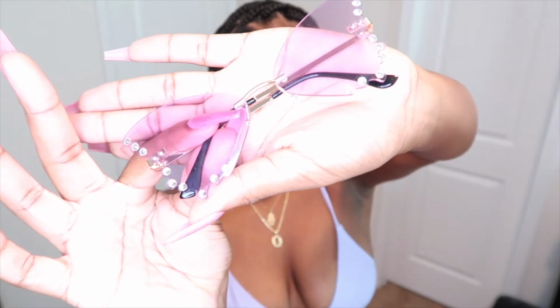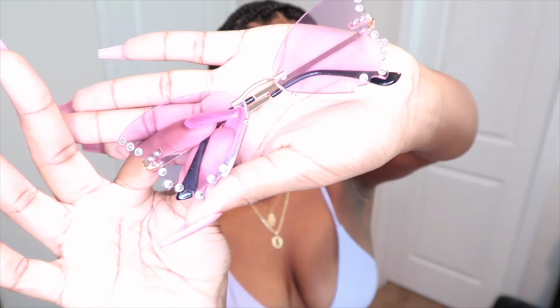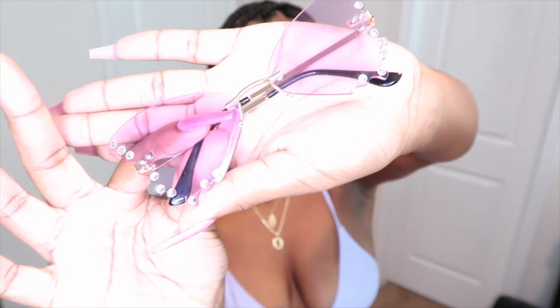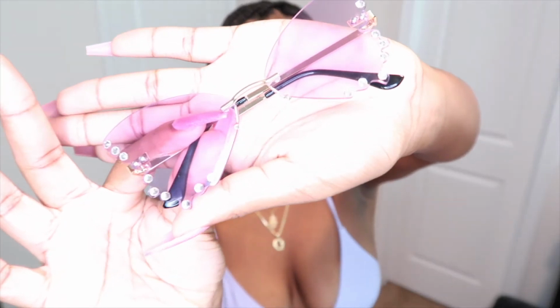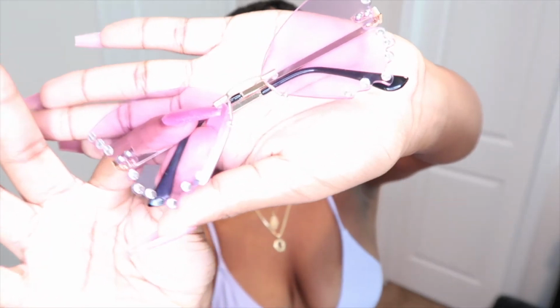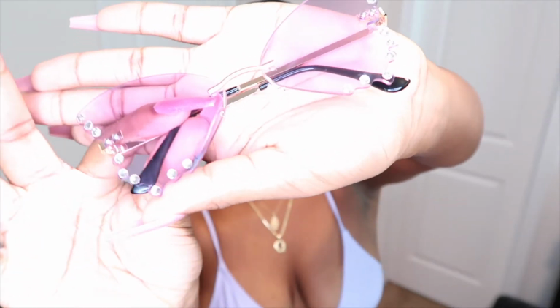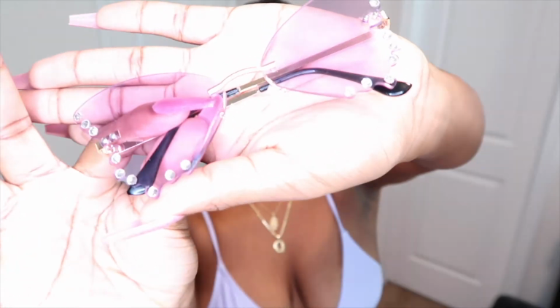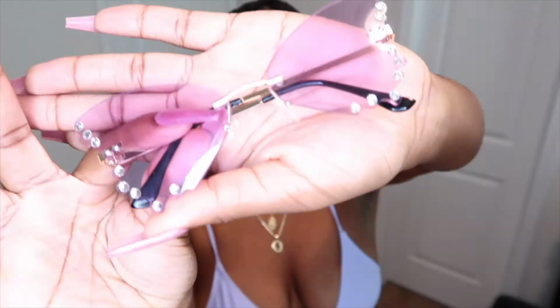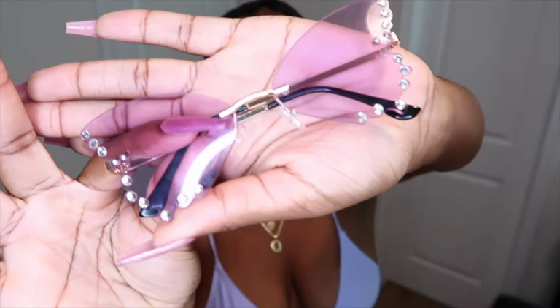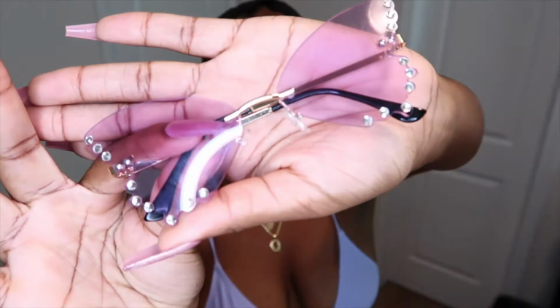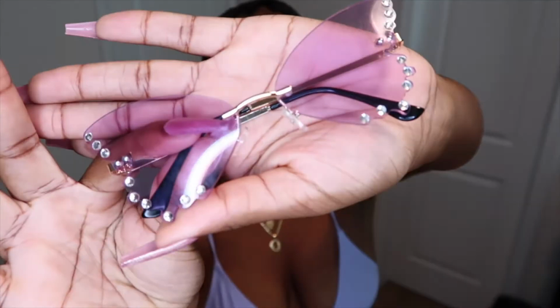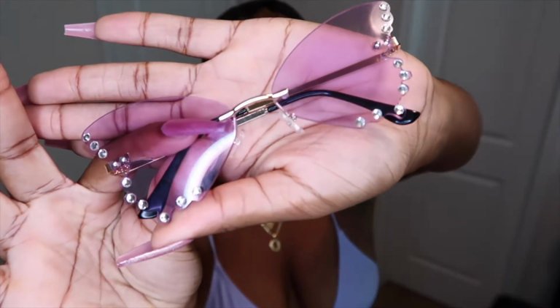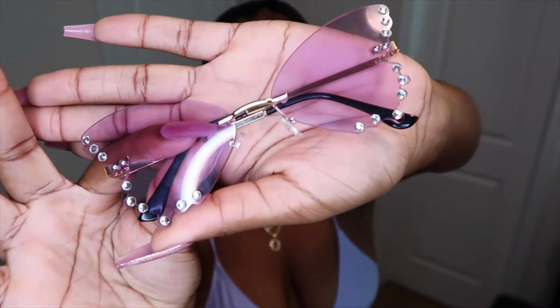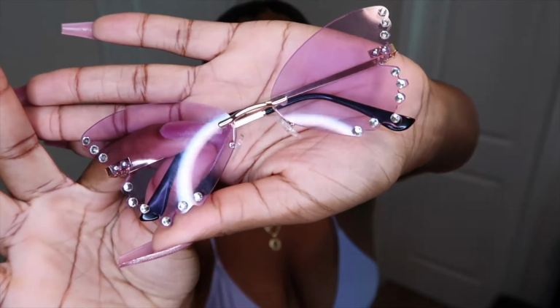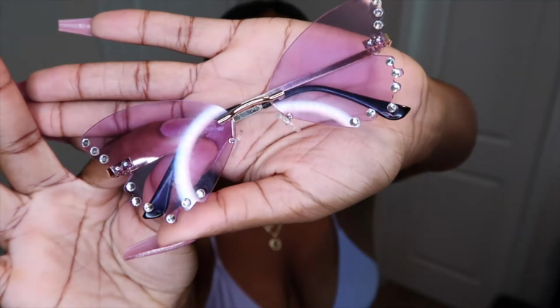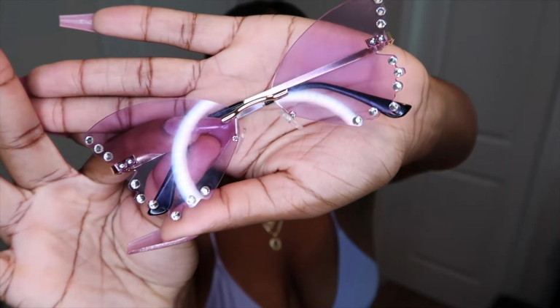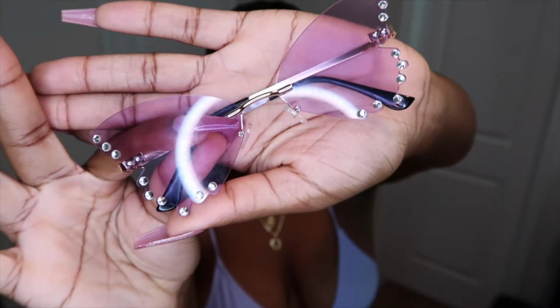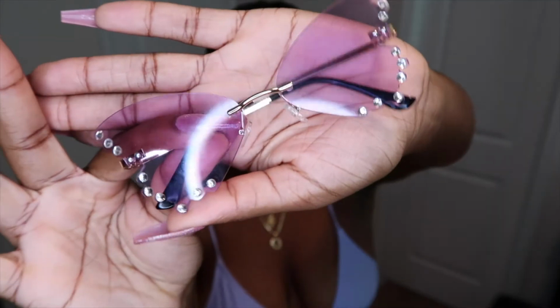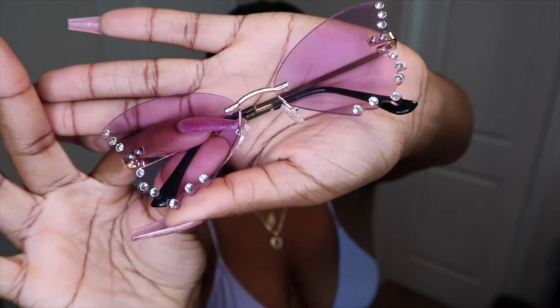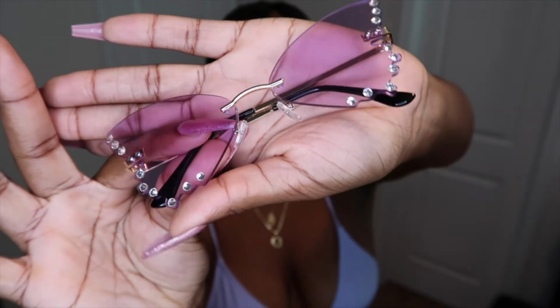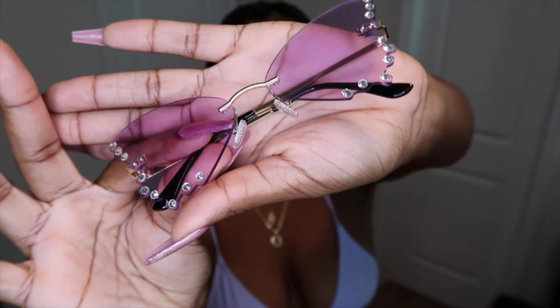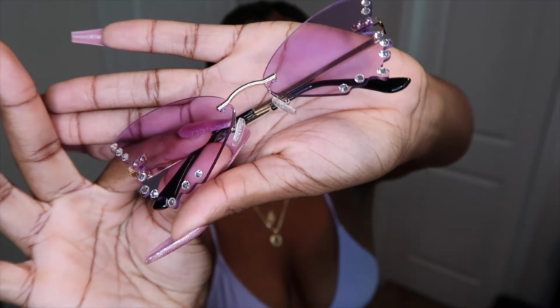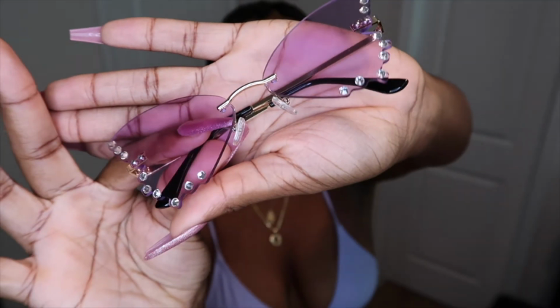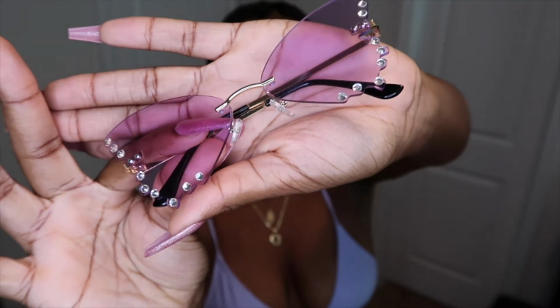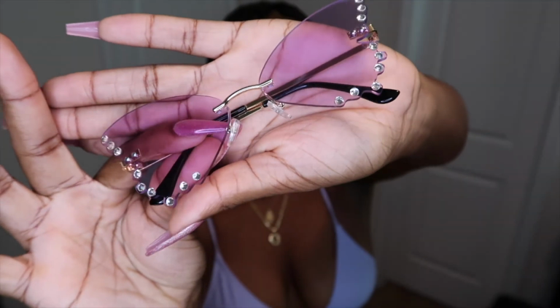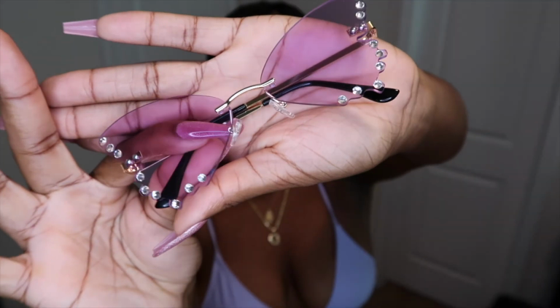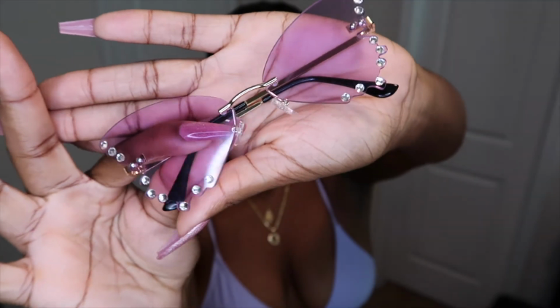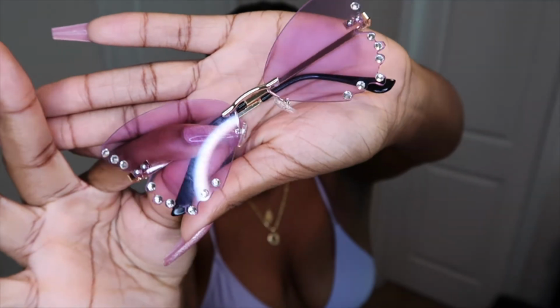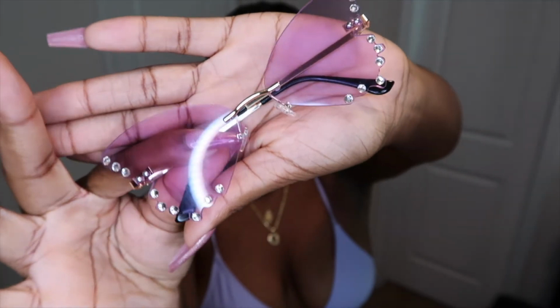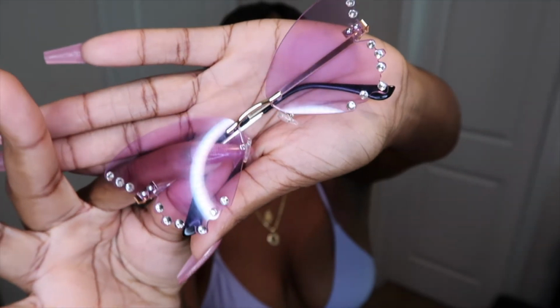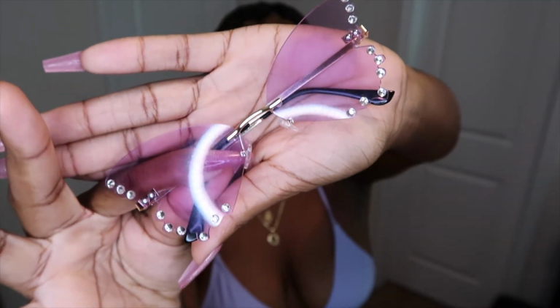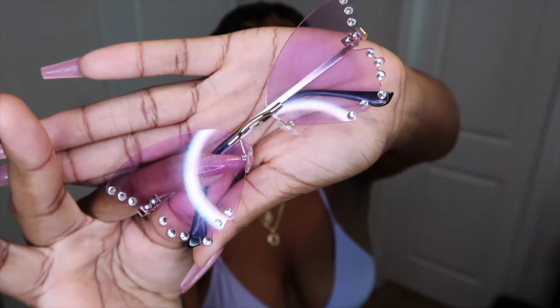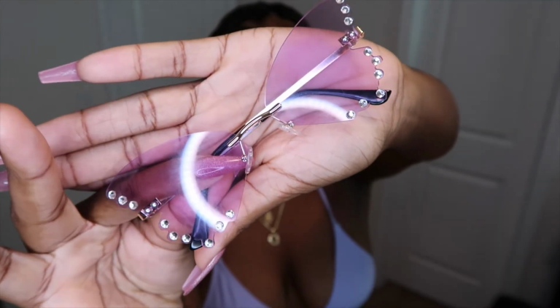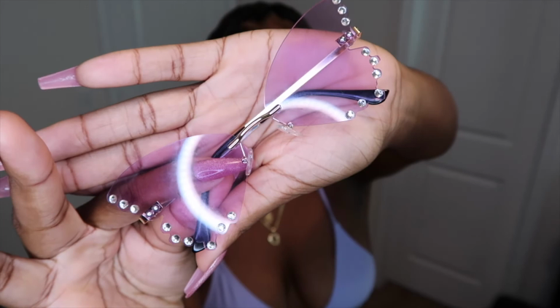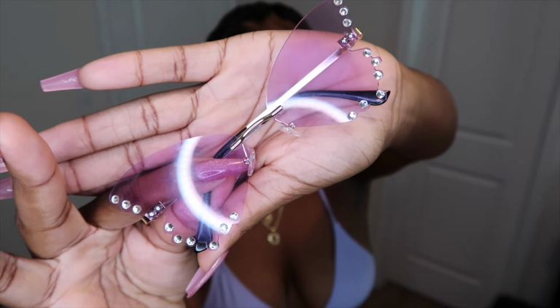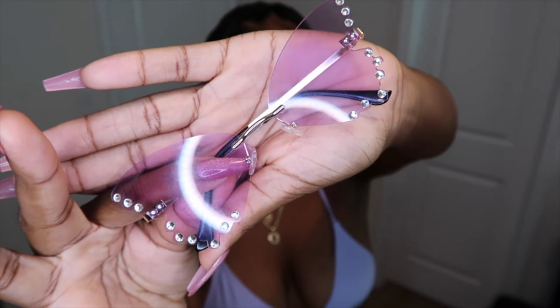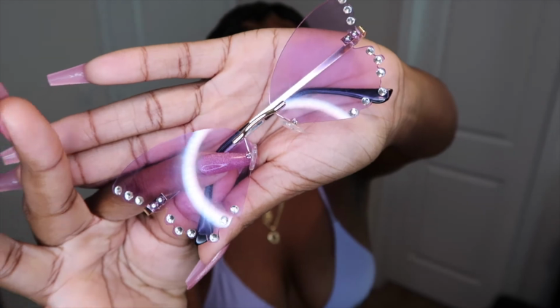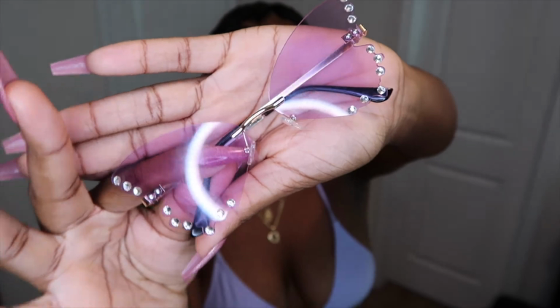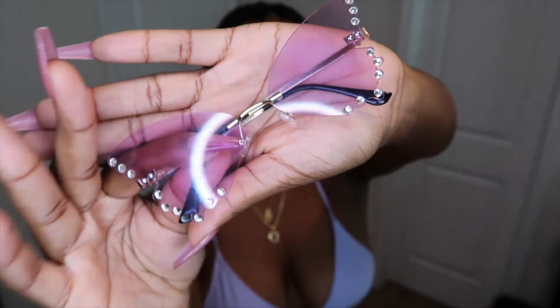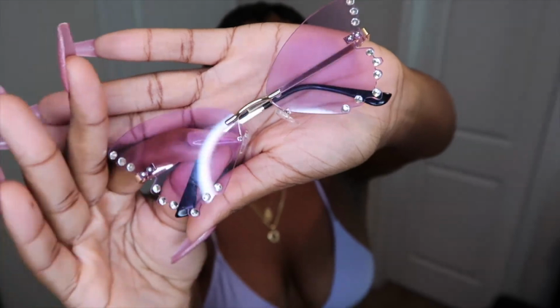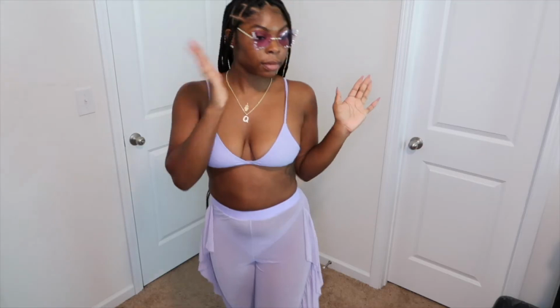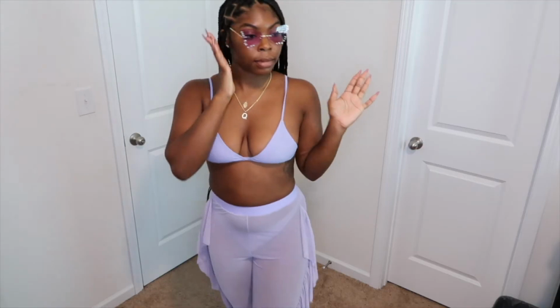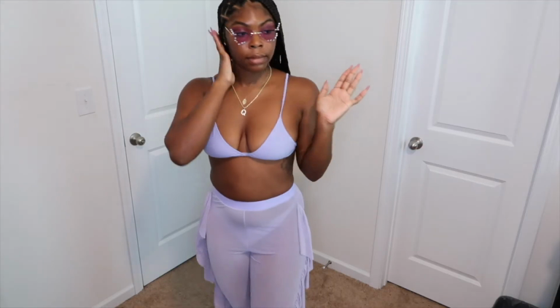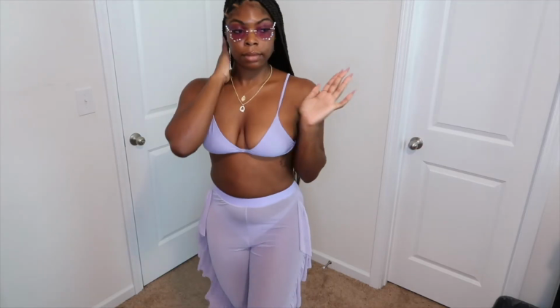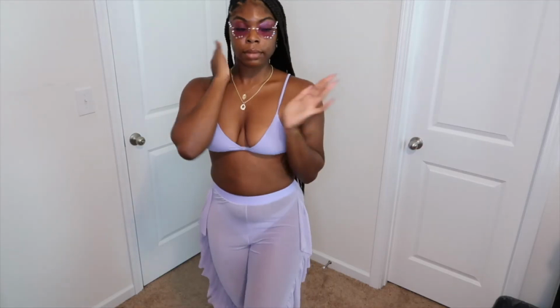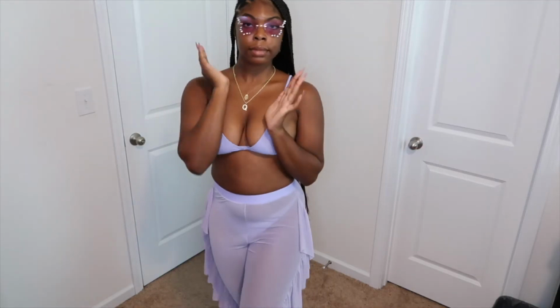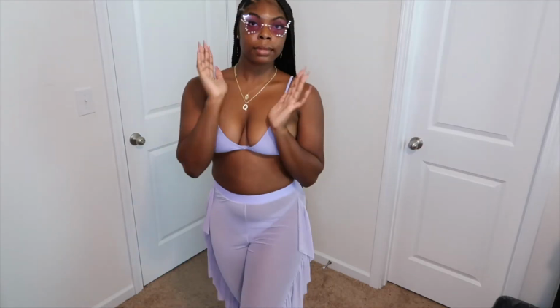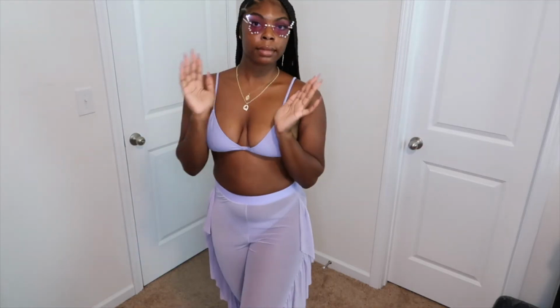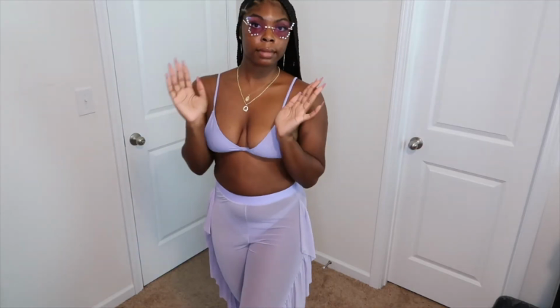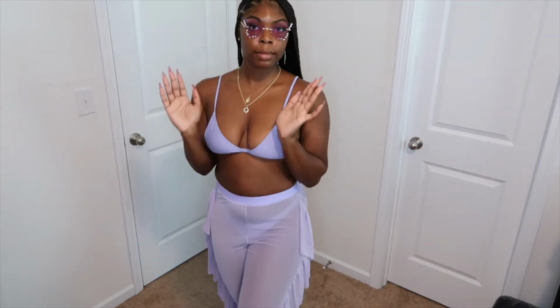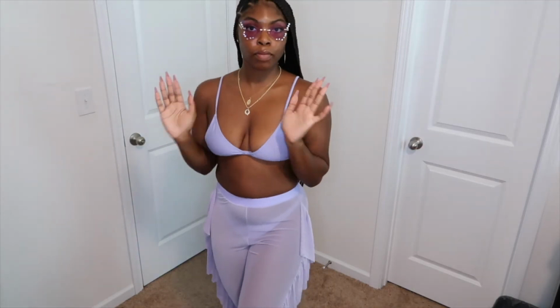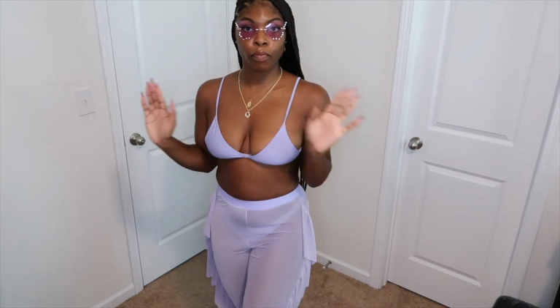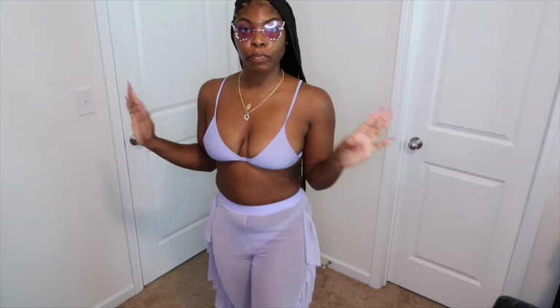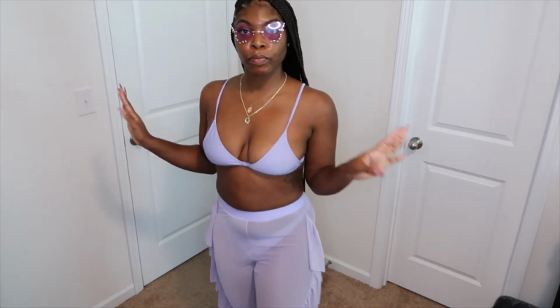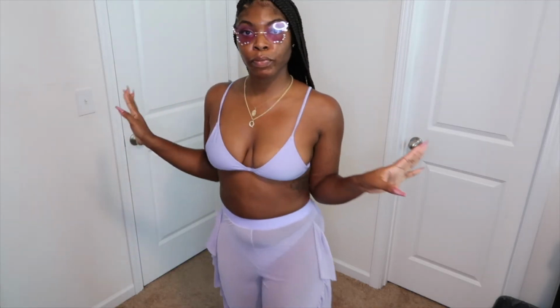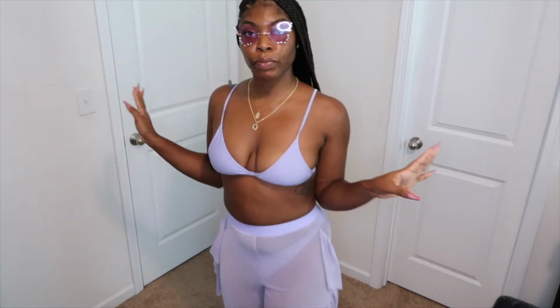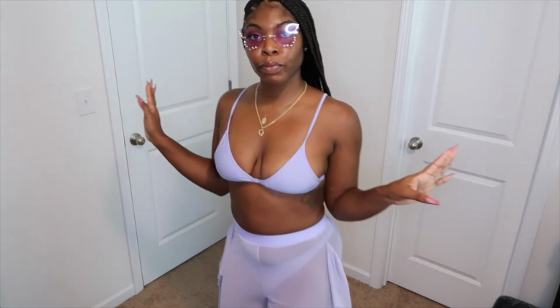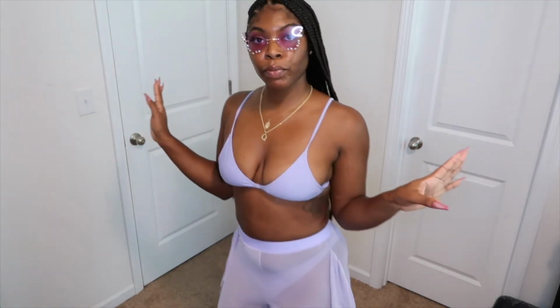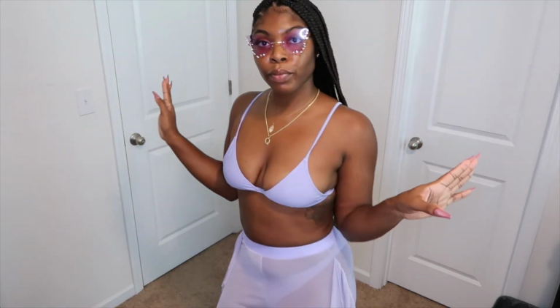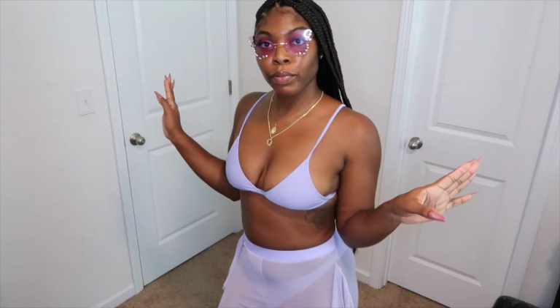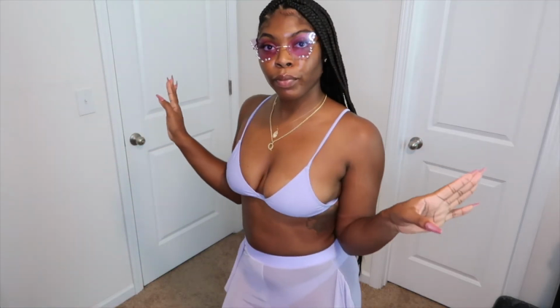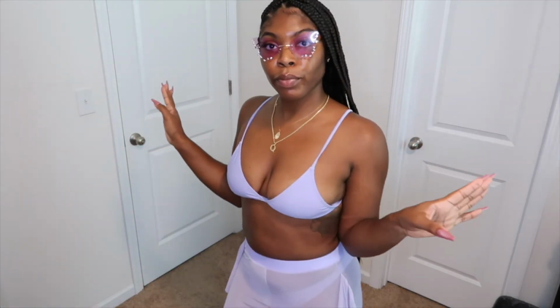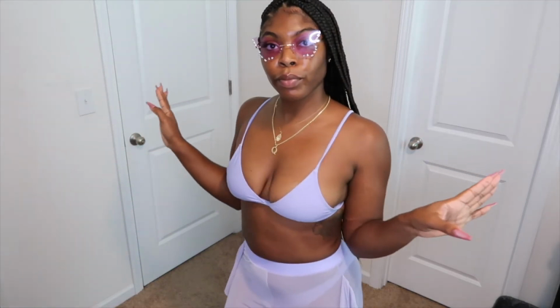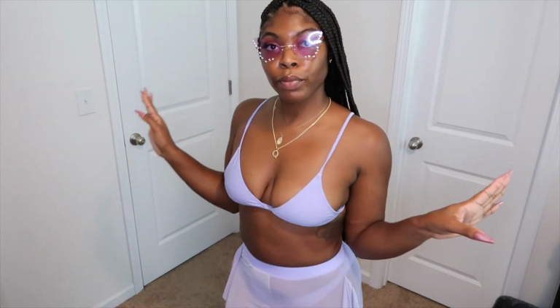I absolutely love butterflies, and you guys already know my favorite color, so I just had to have these. They were just so fun and cute.